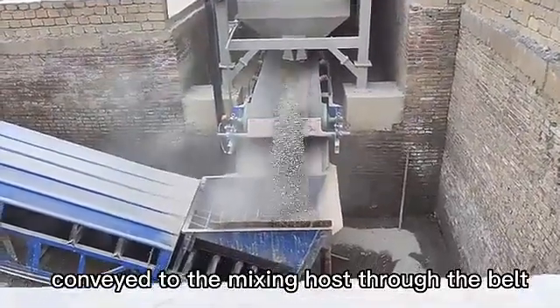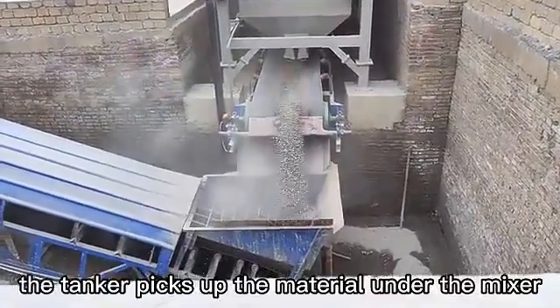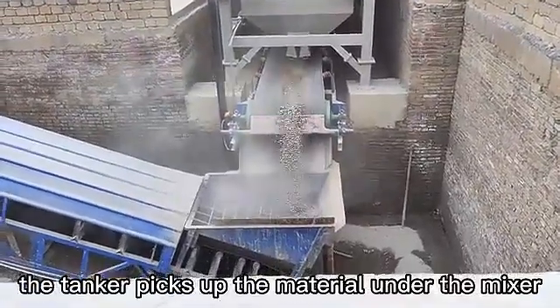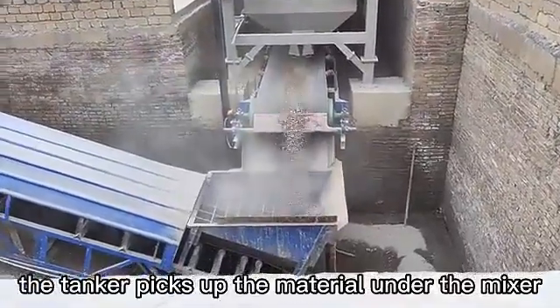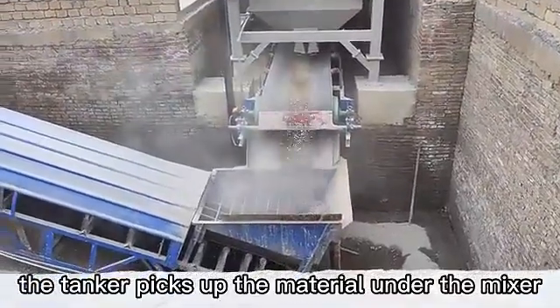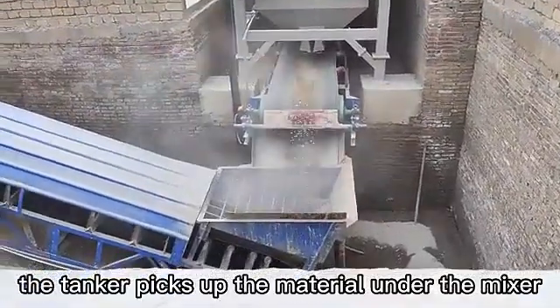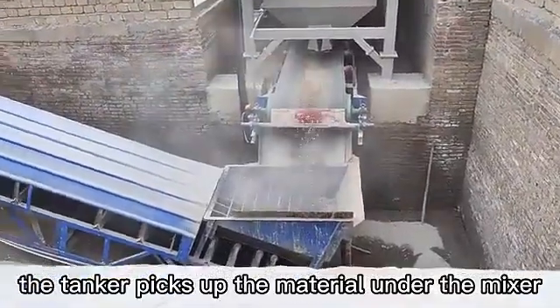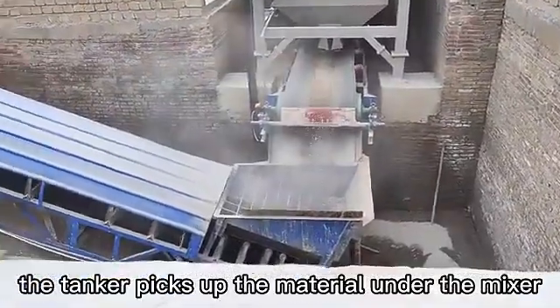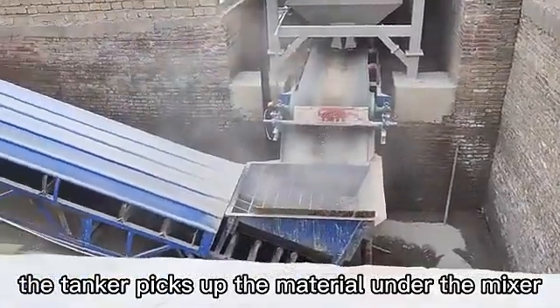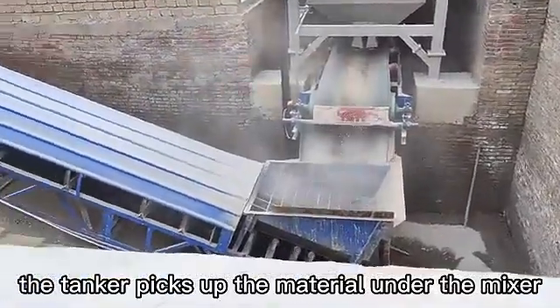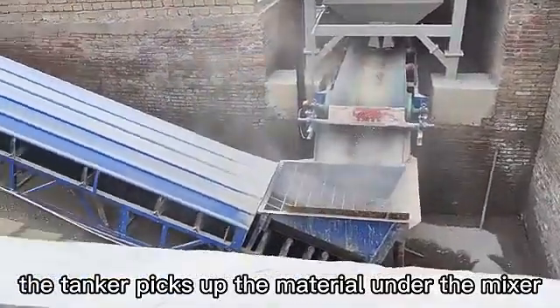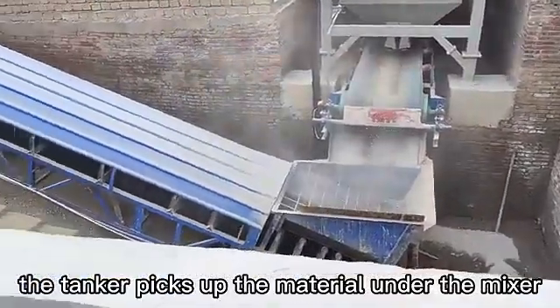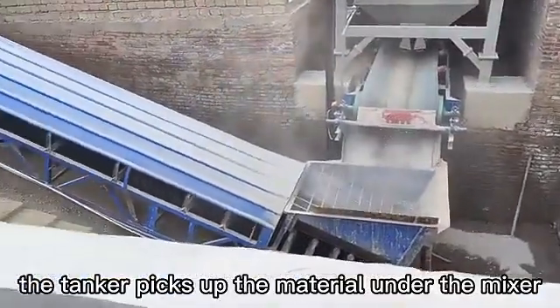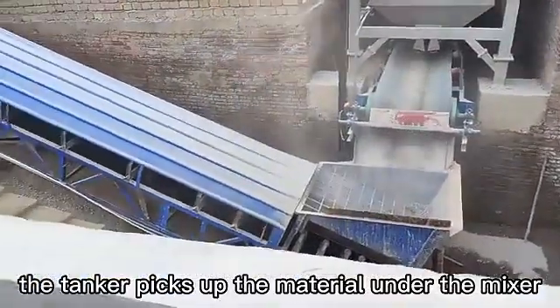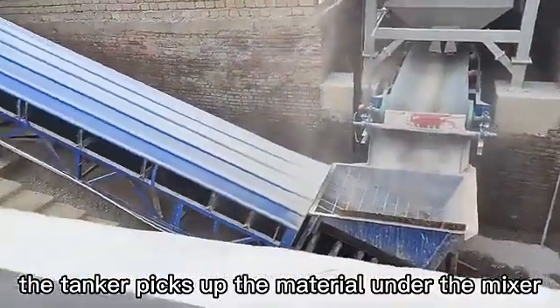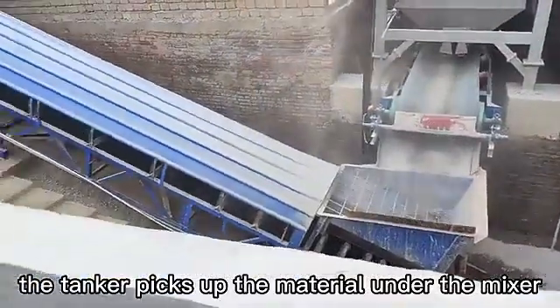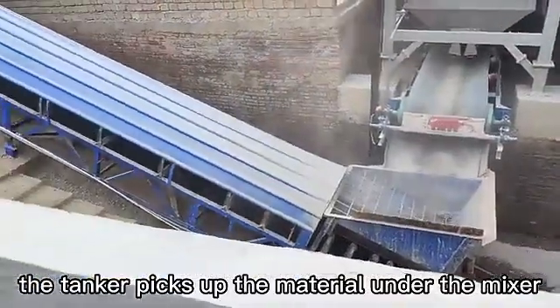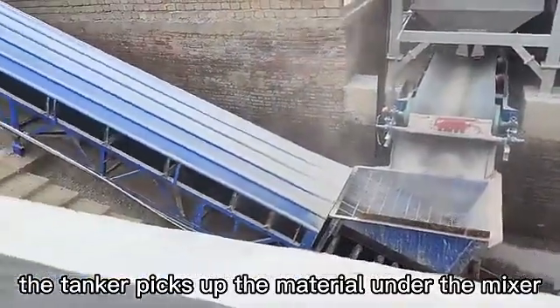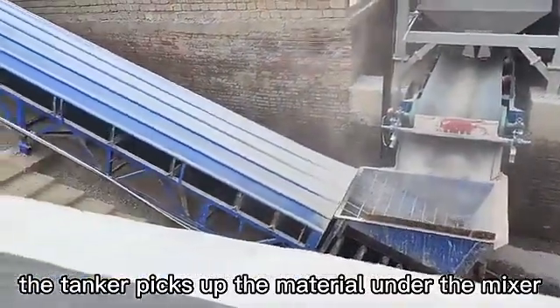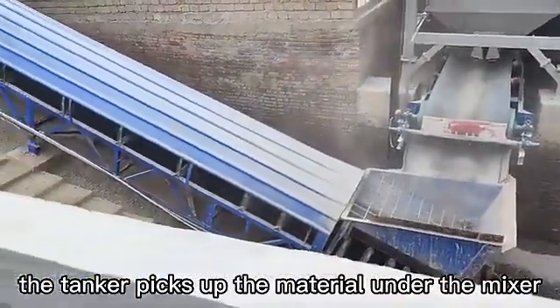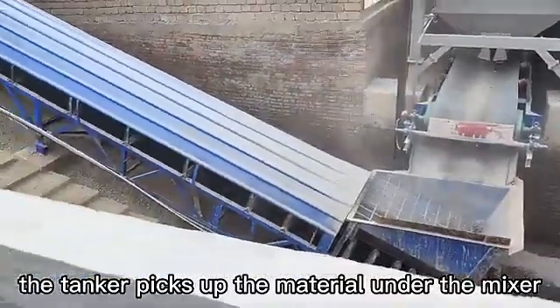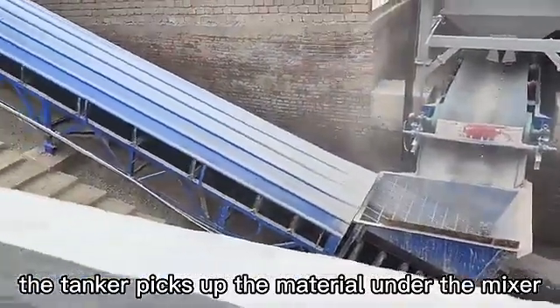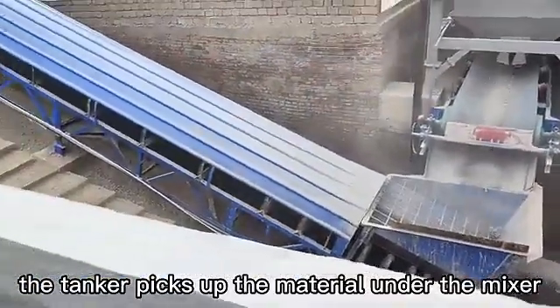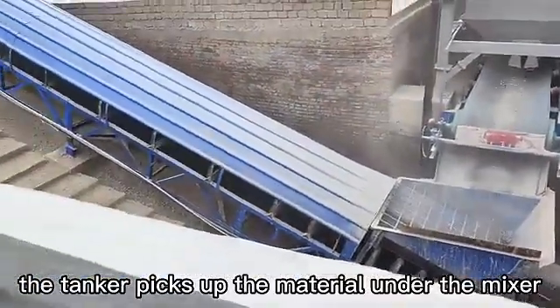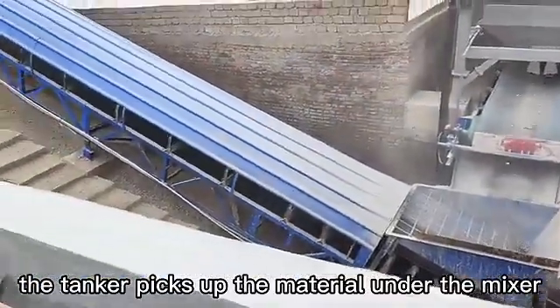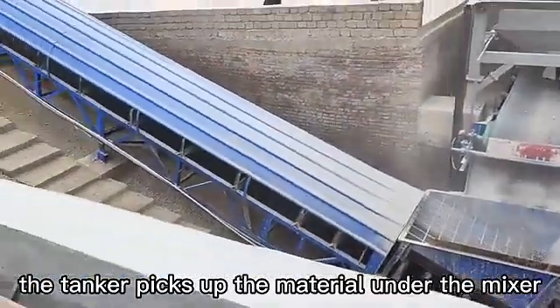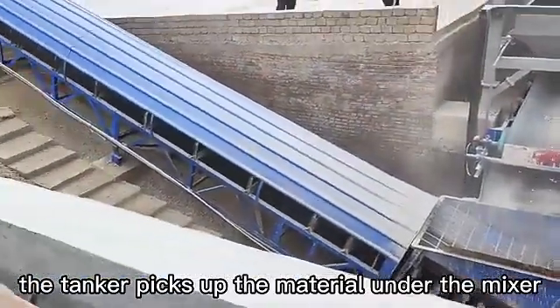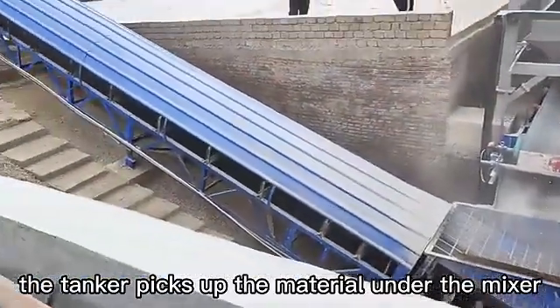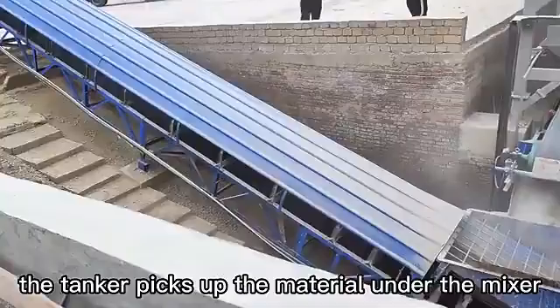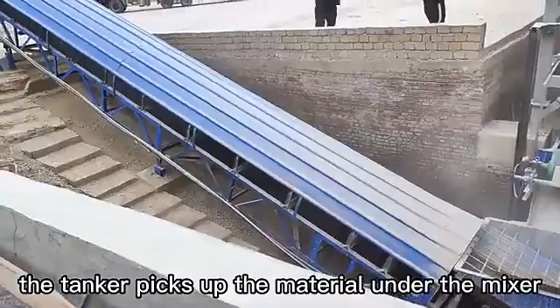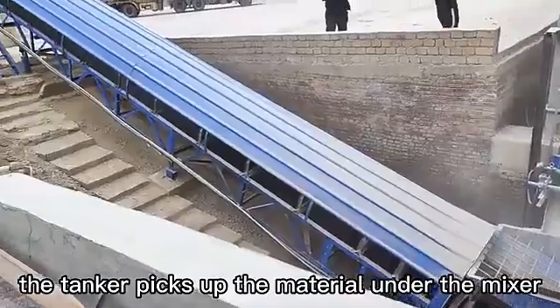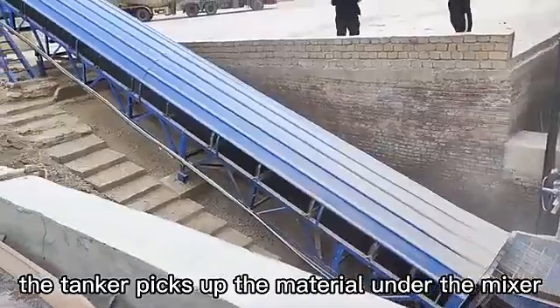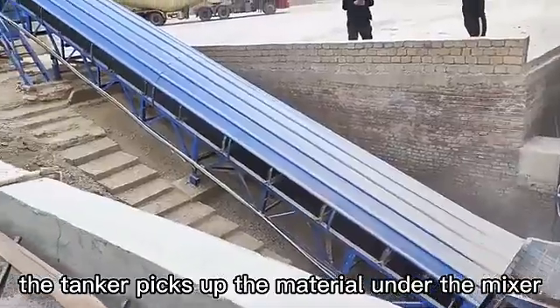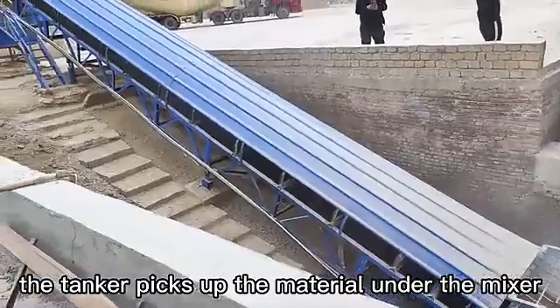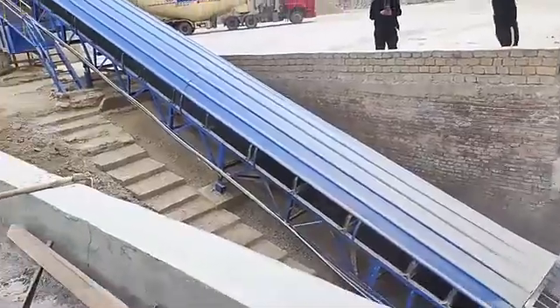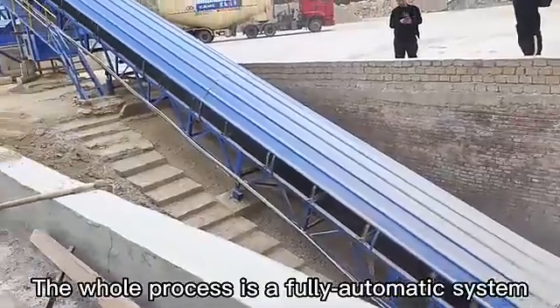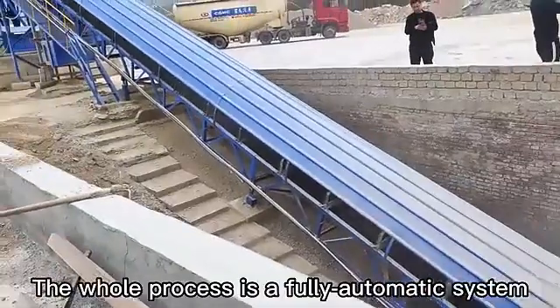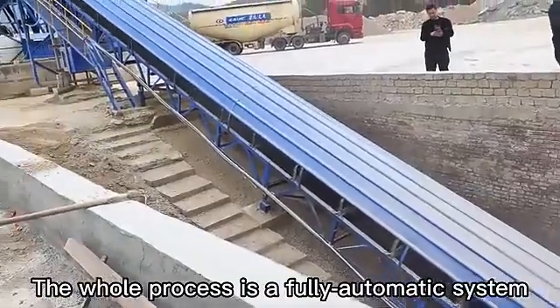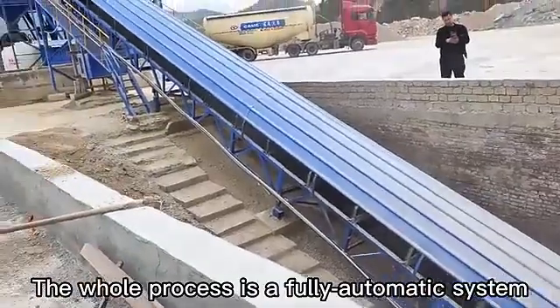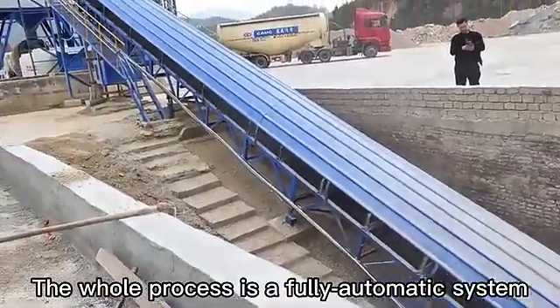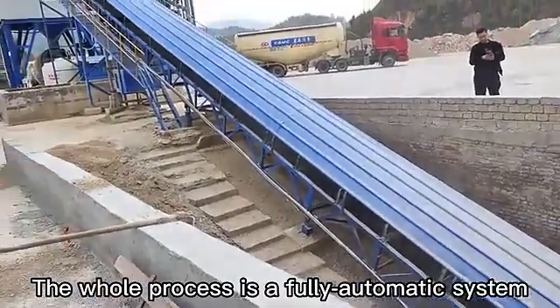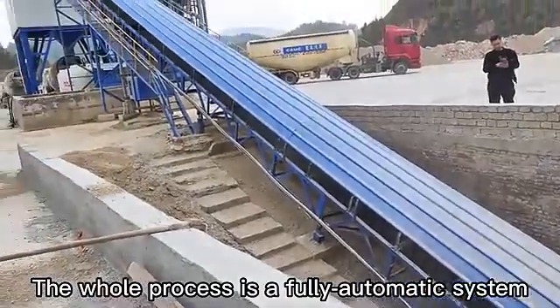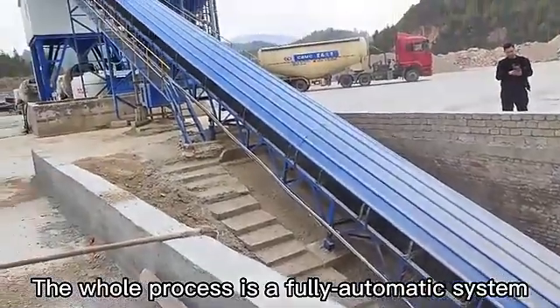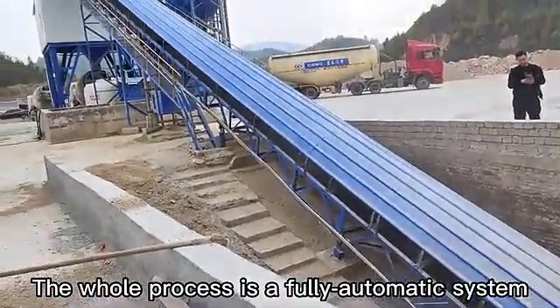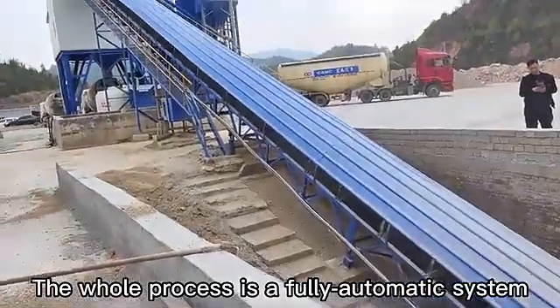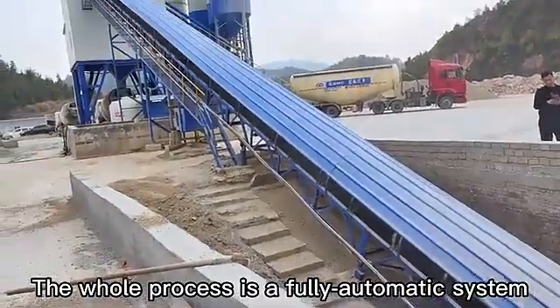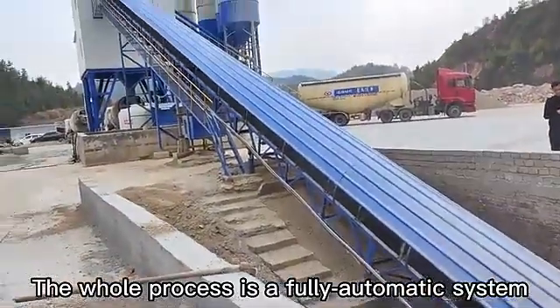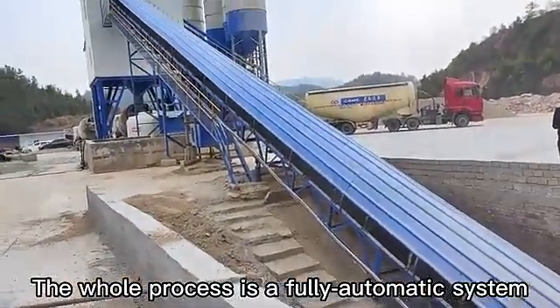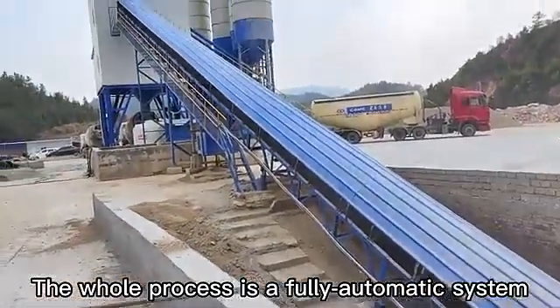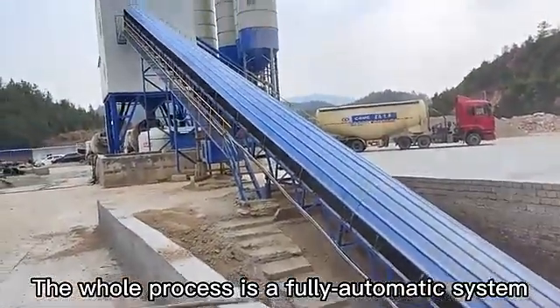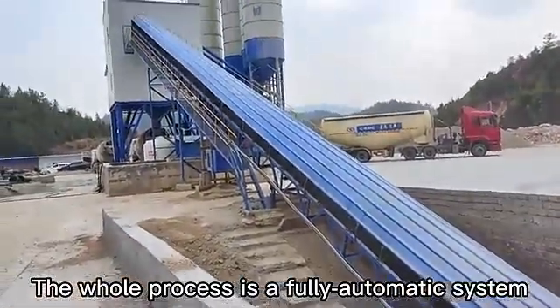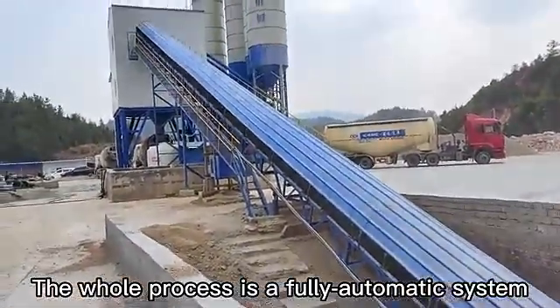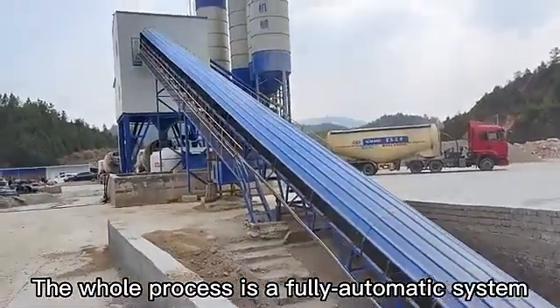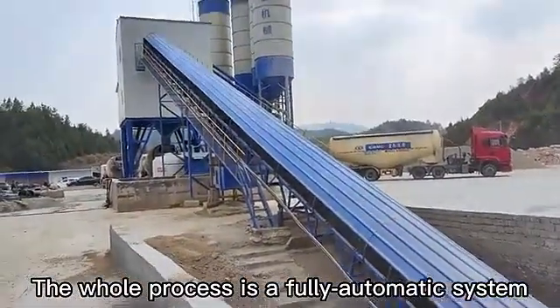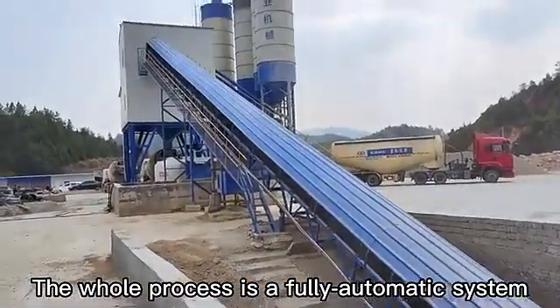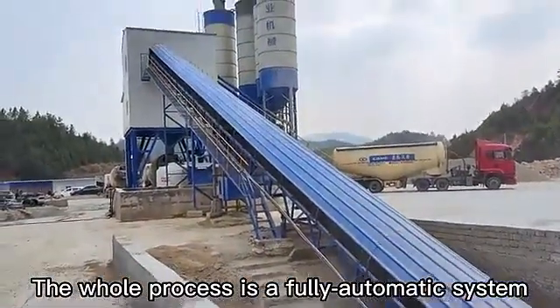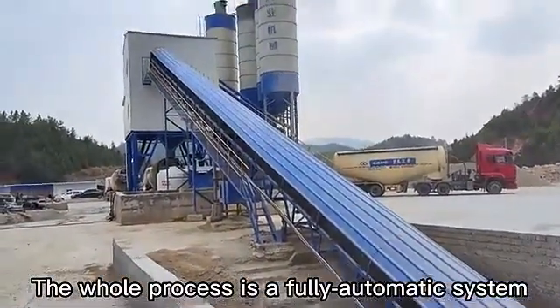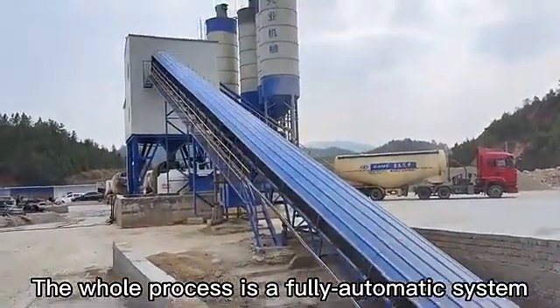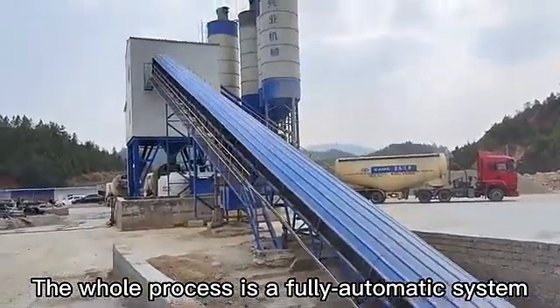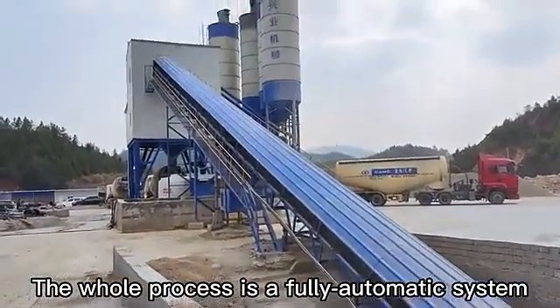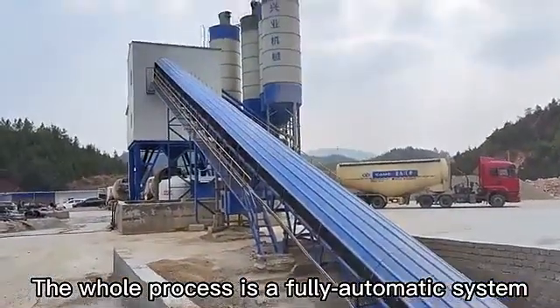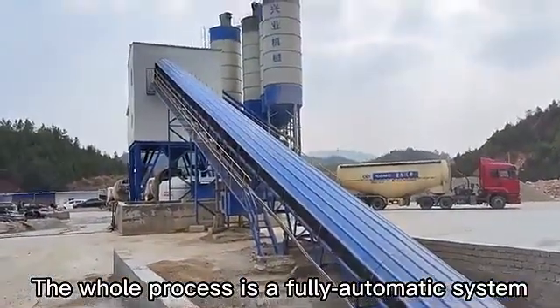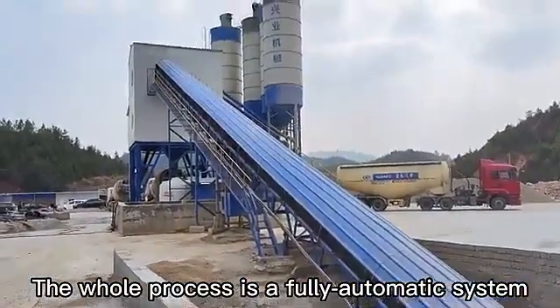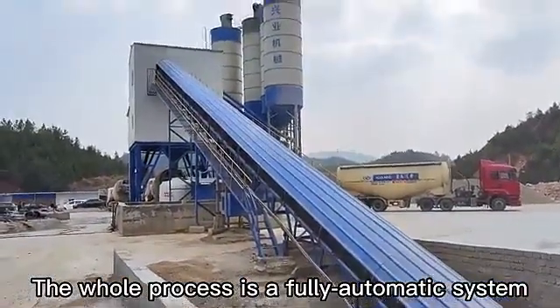The tanker picks up the material under the mixer. The whole process is a fully automatic system.